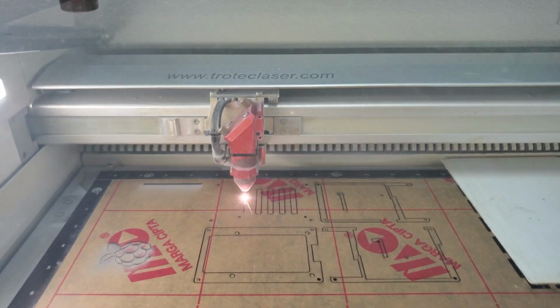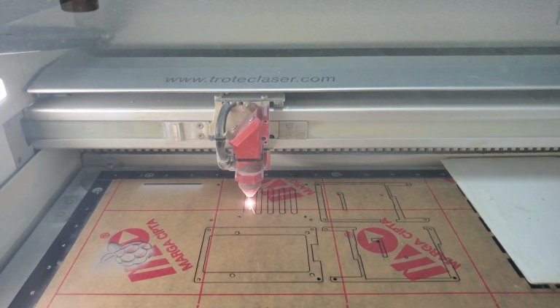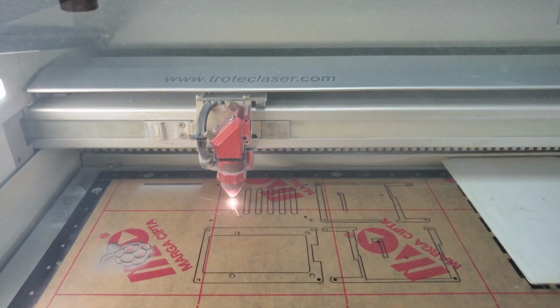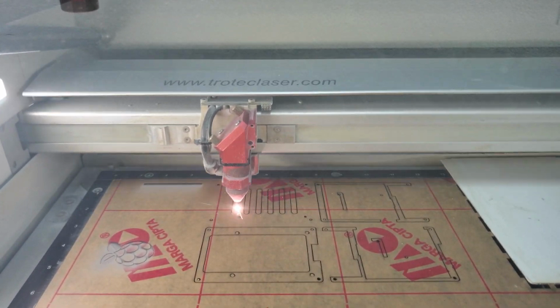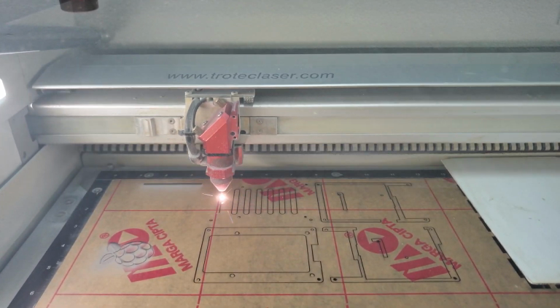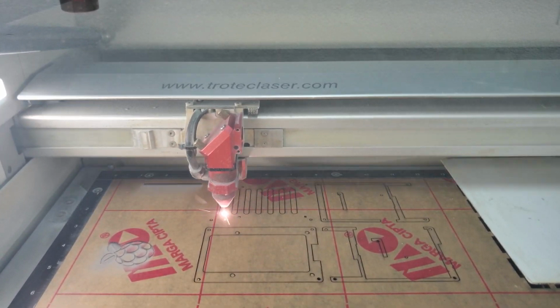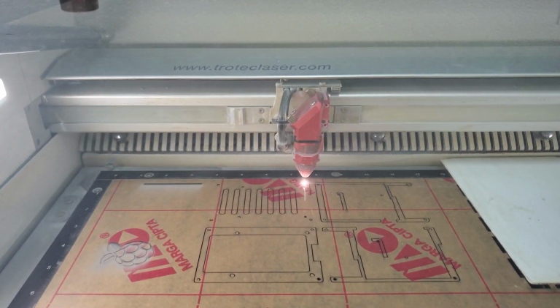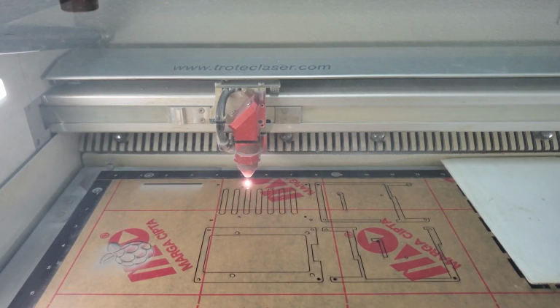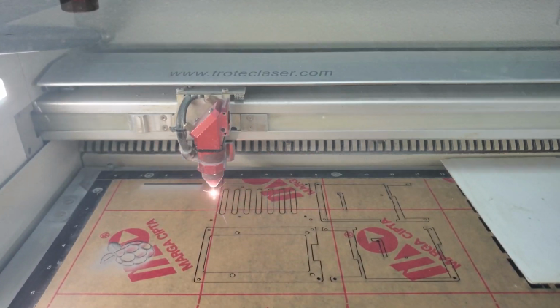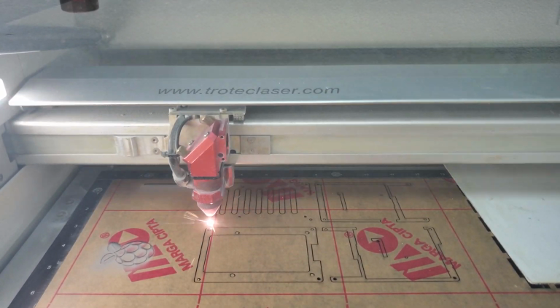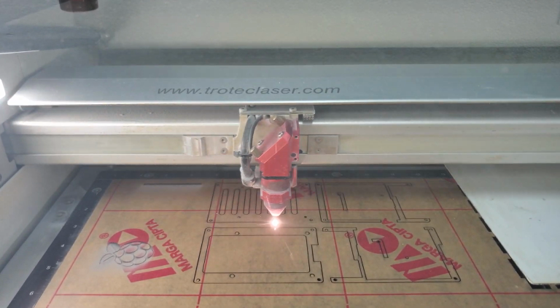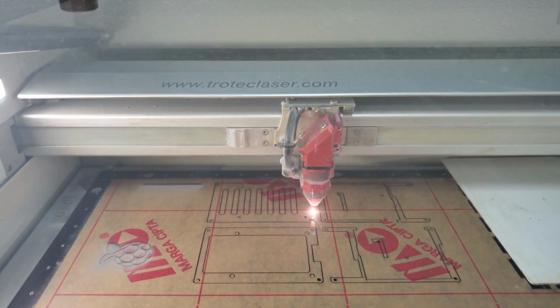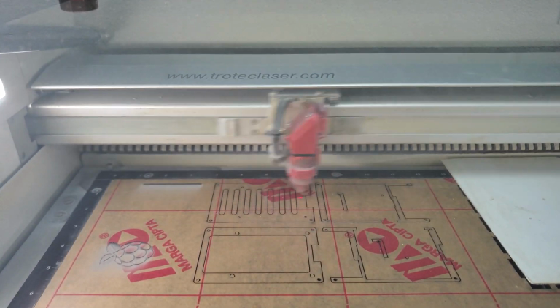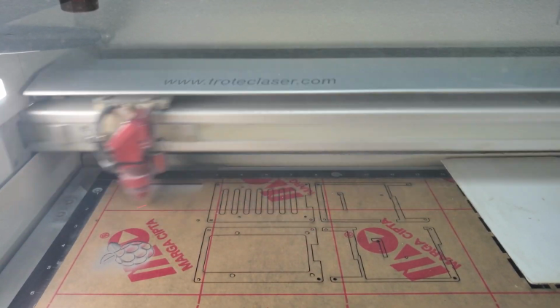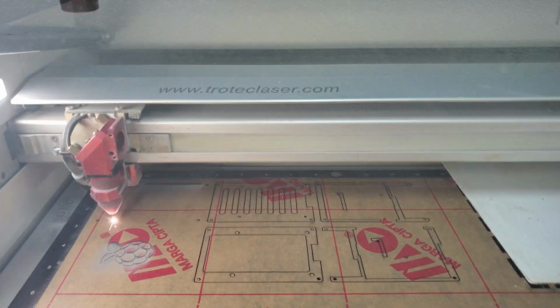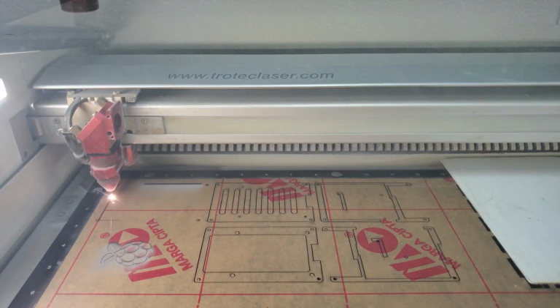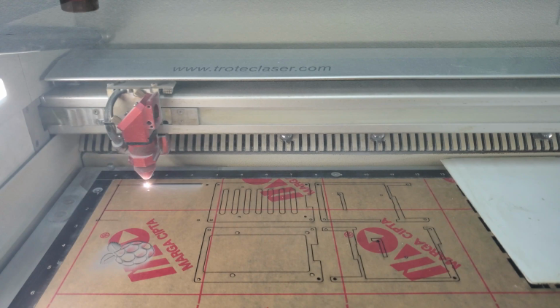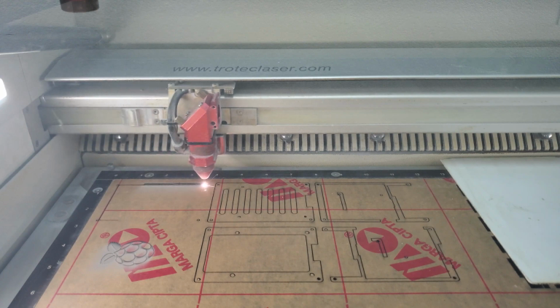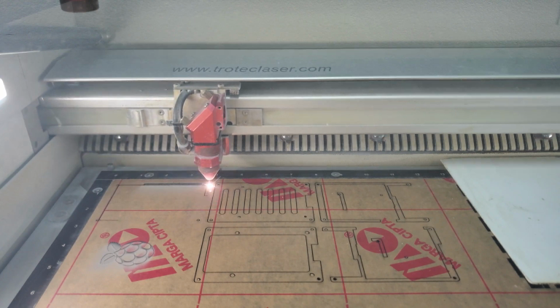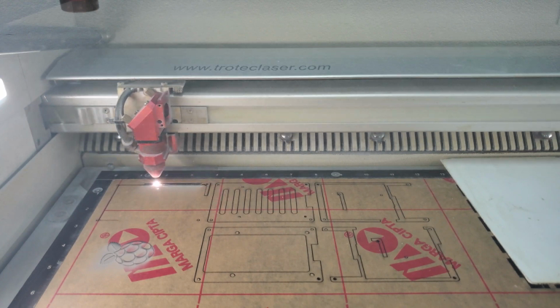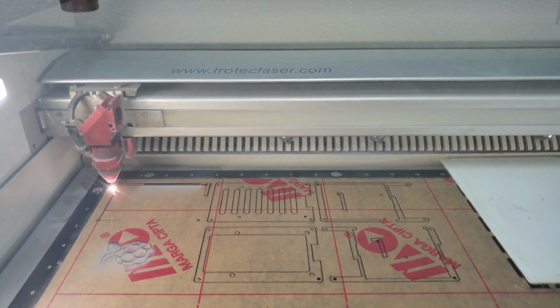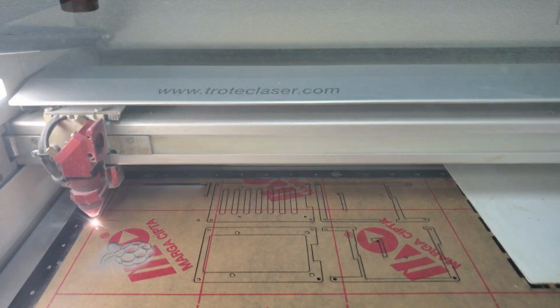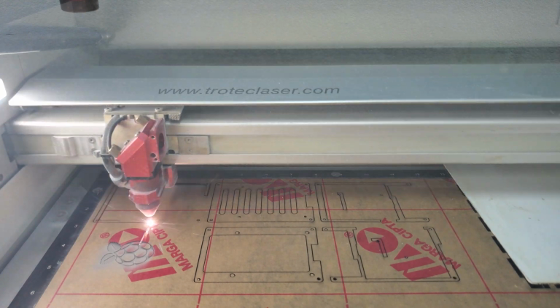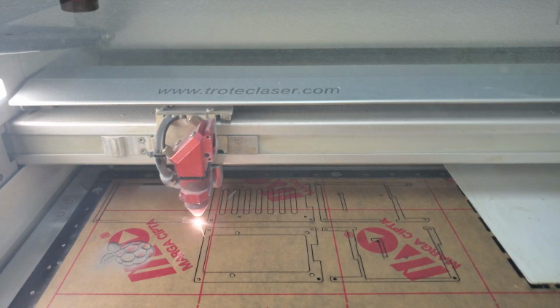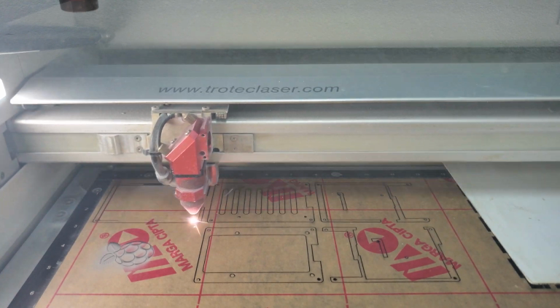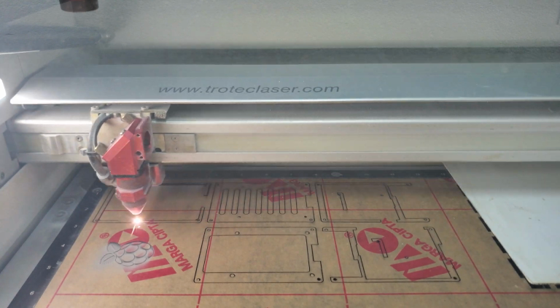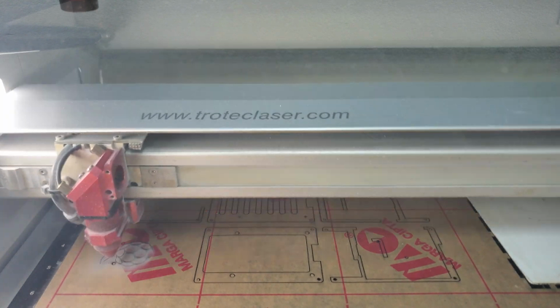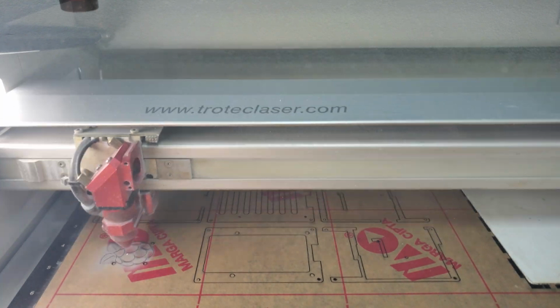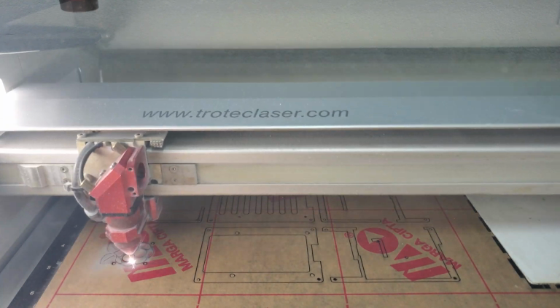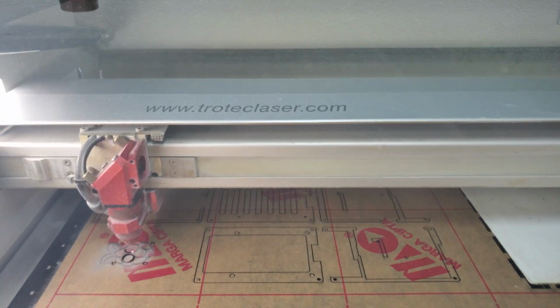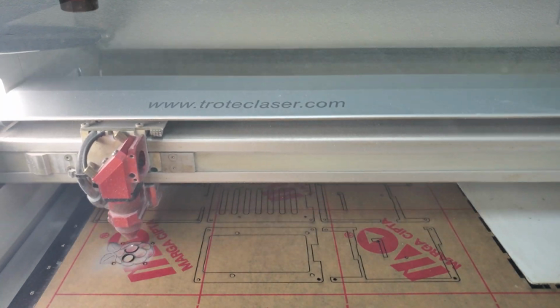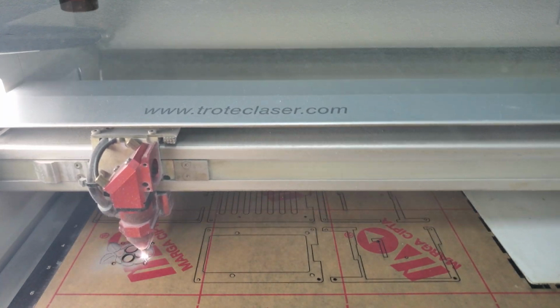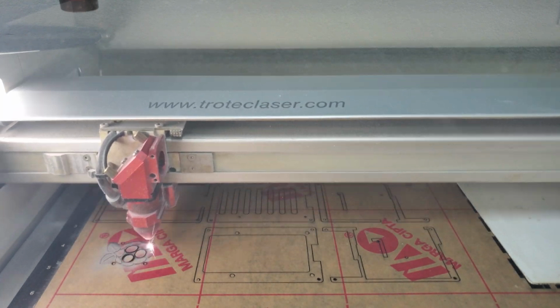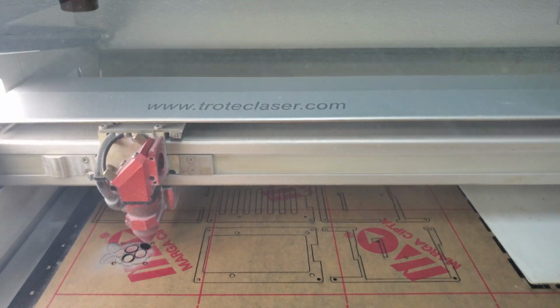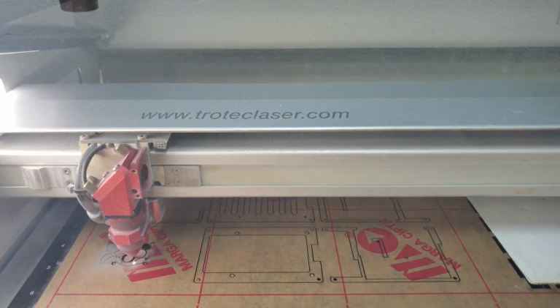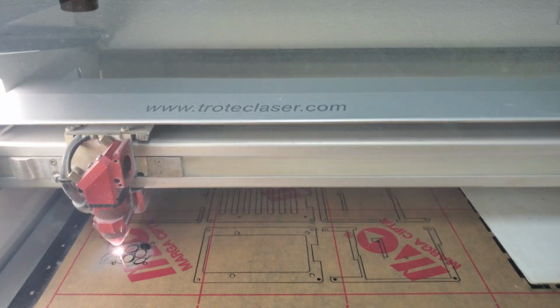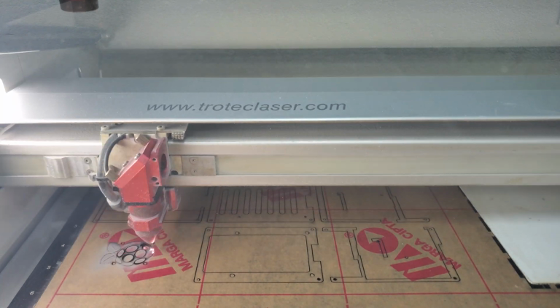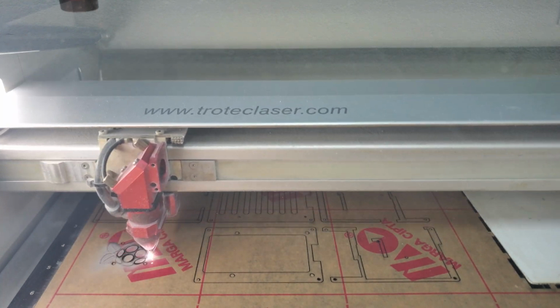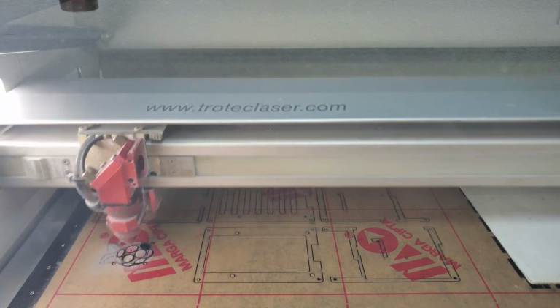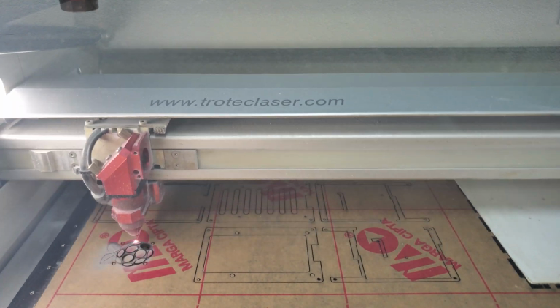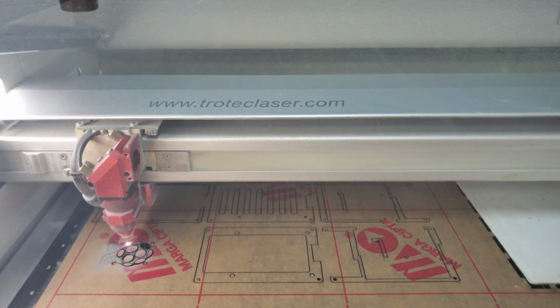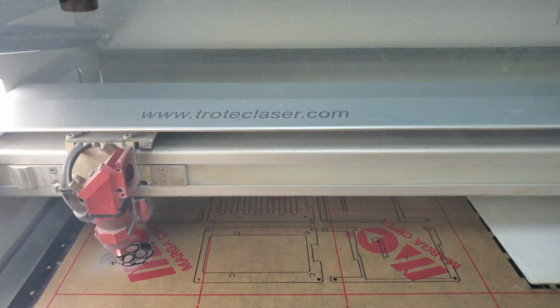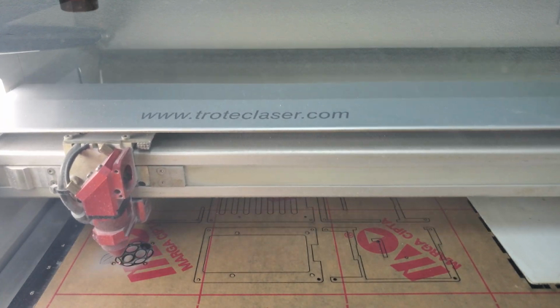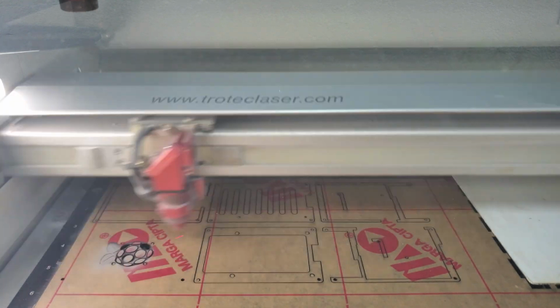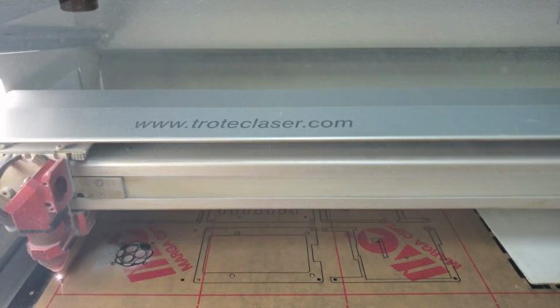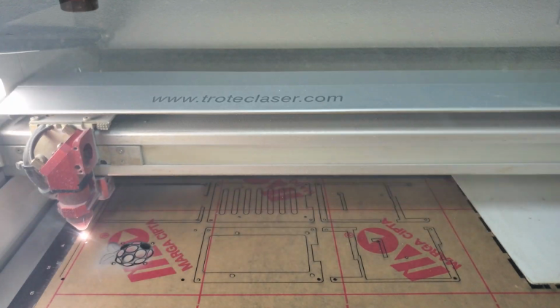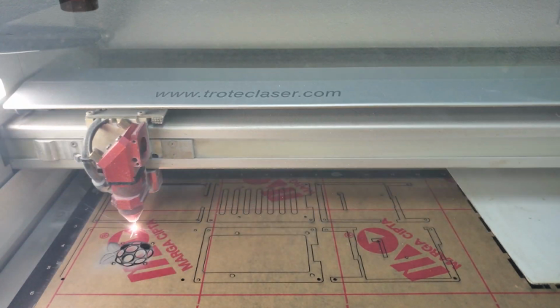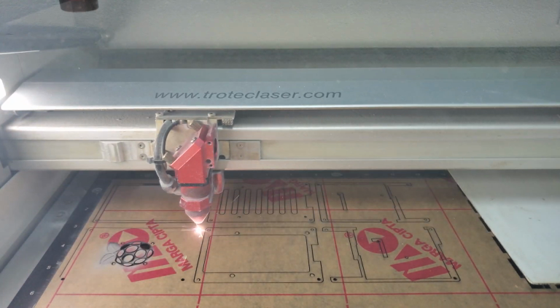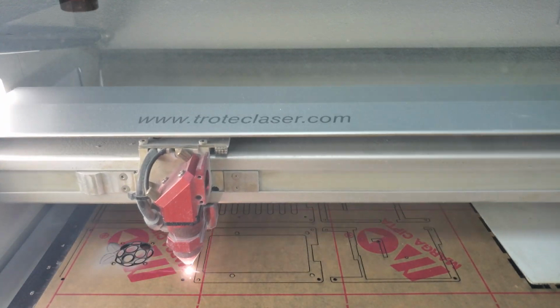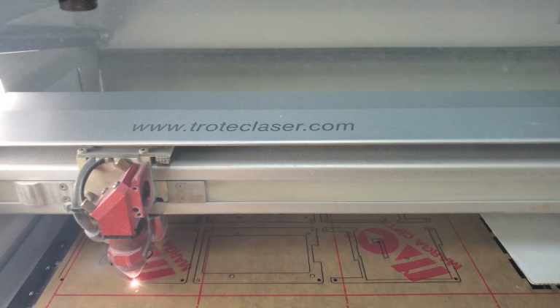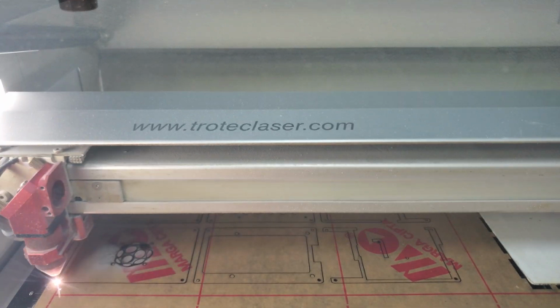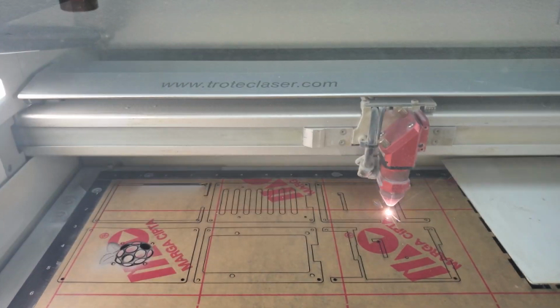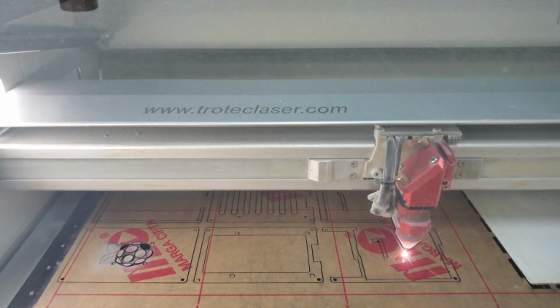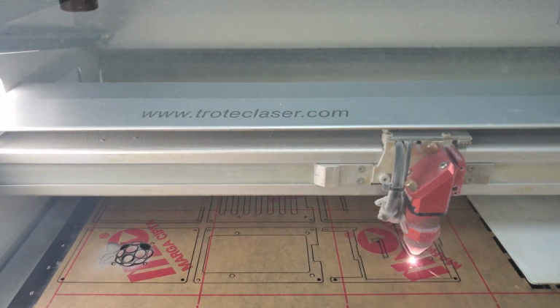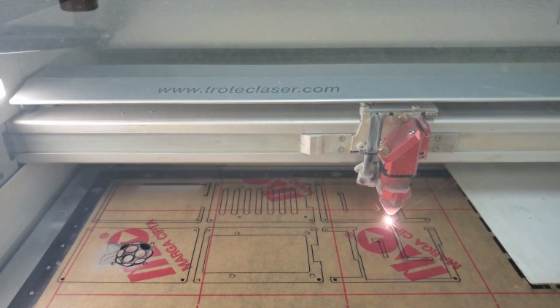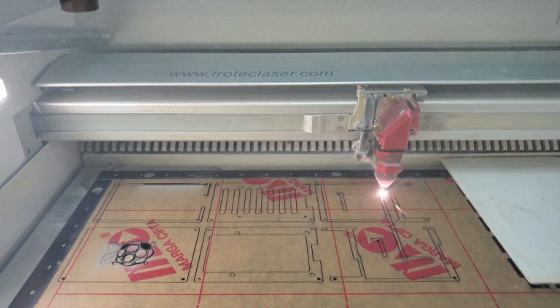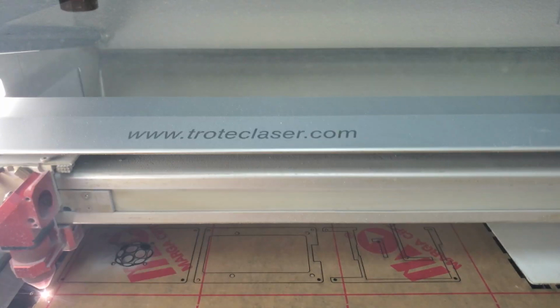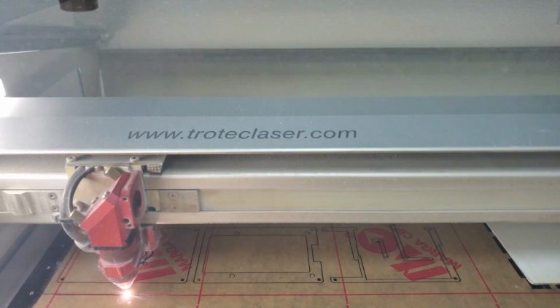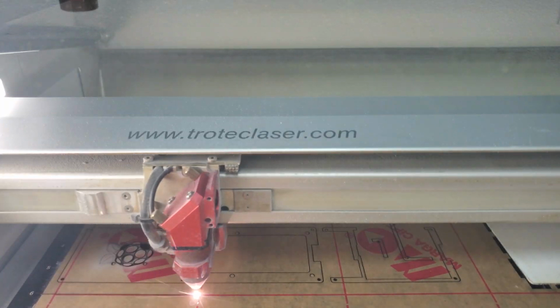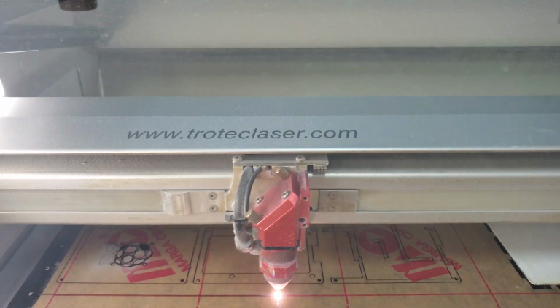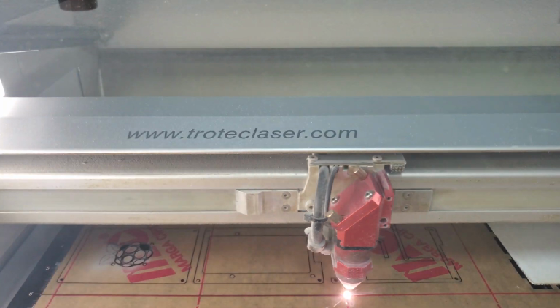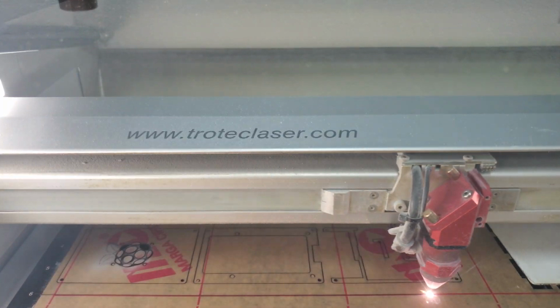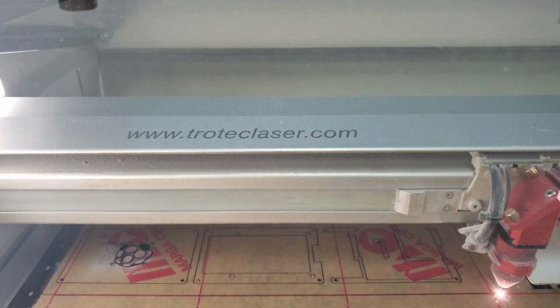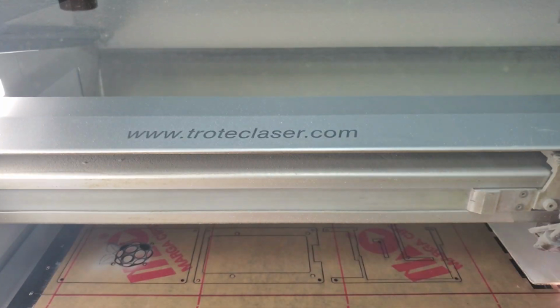The acrylic sheet came masked from the factory, so this was left on to keep all the pieces clean during the engraving and cutting process.